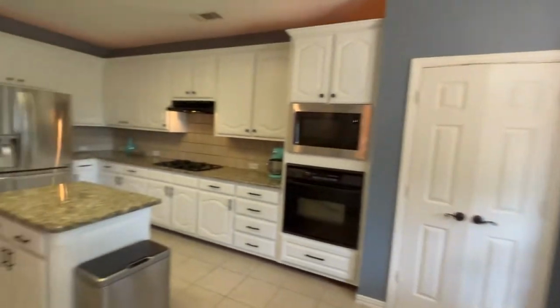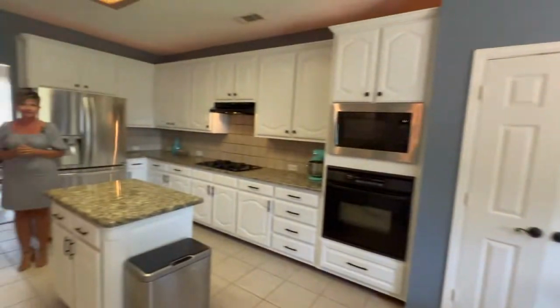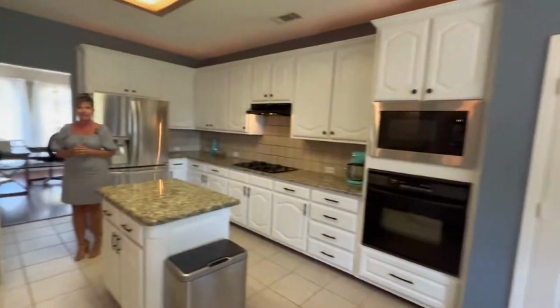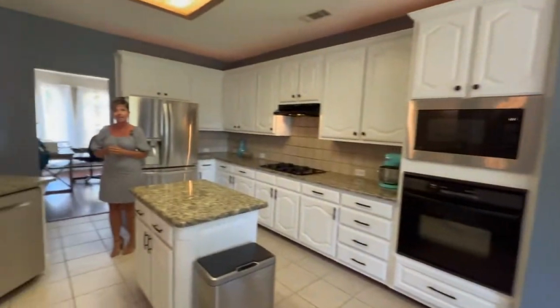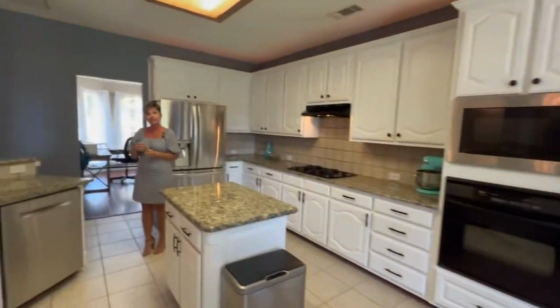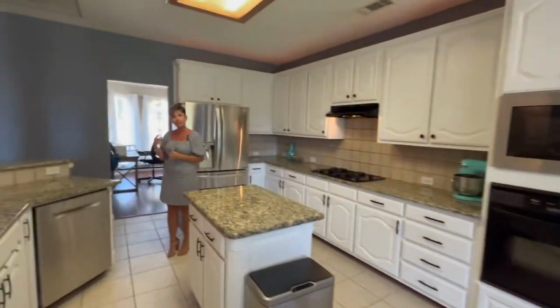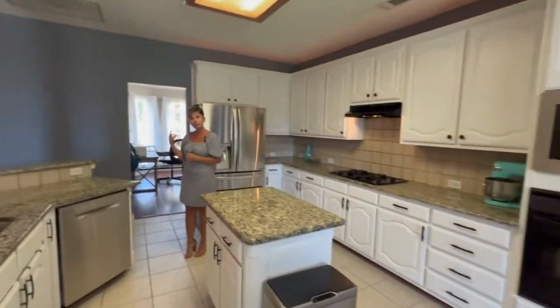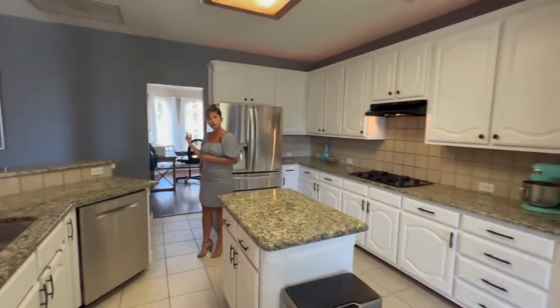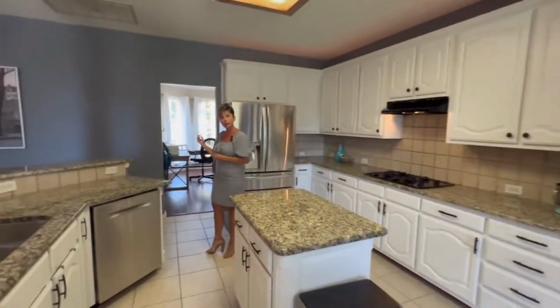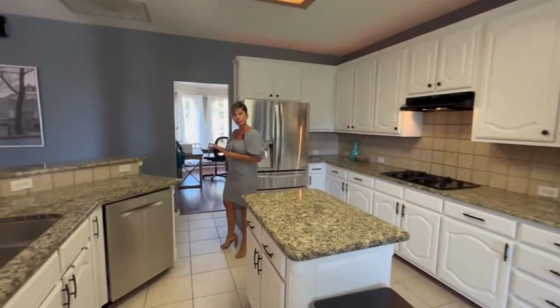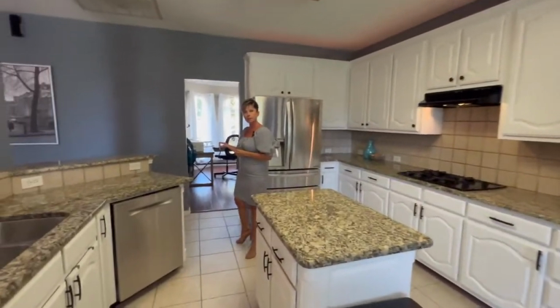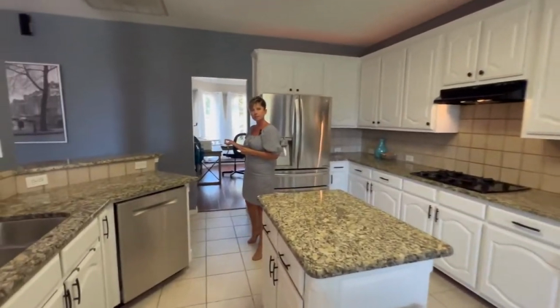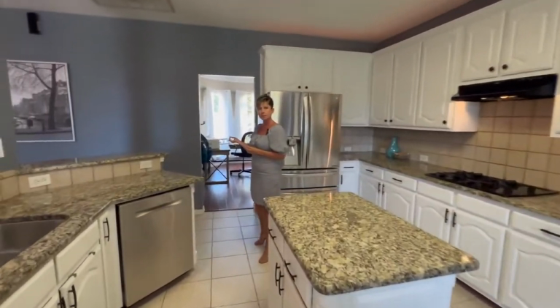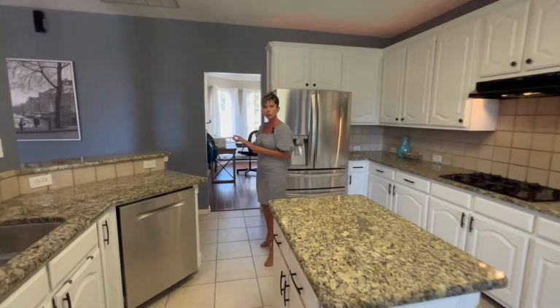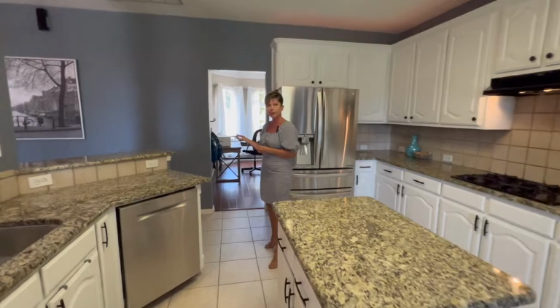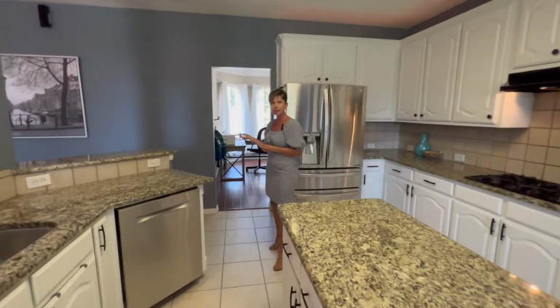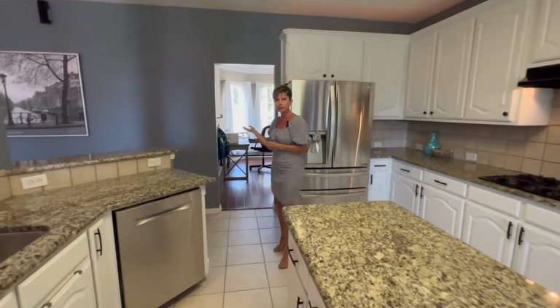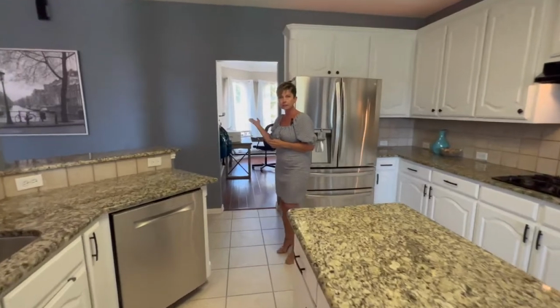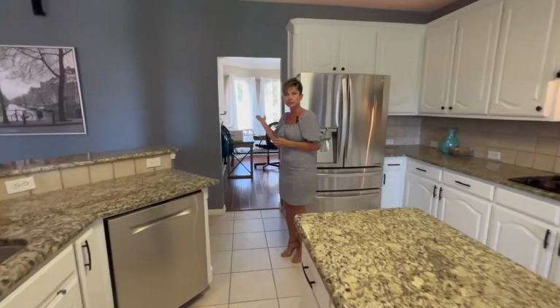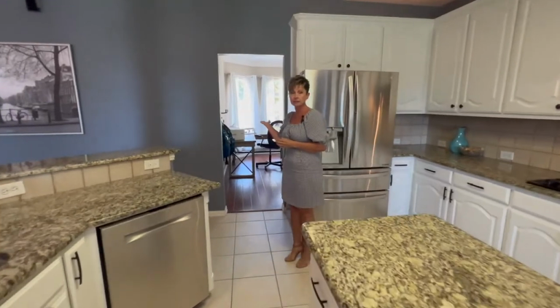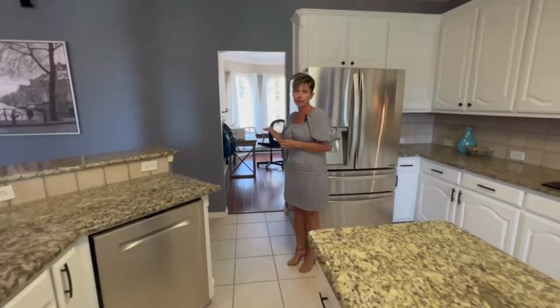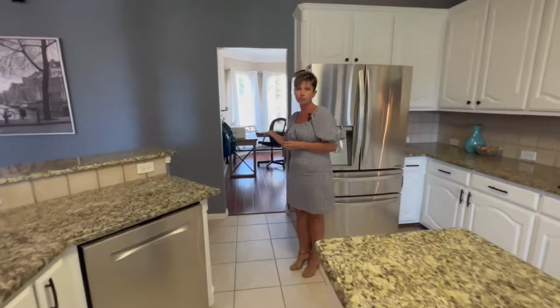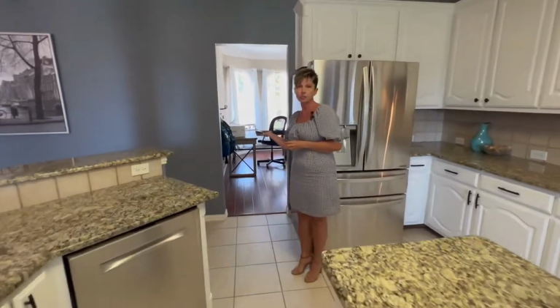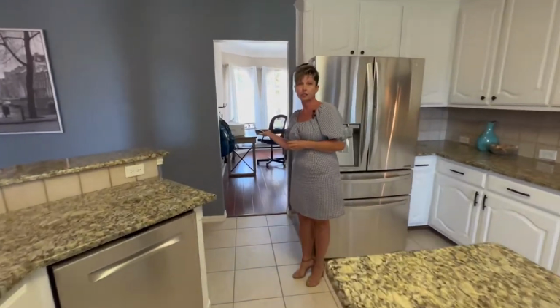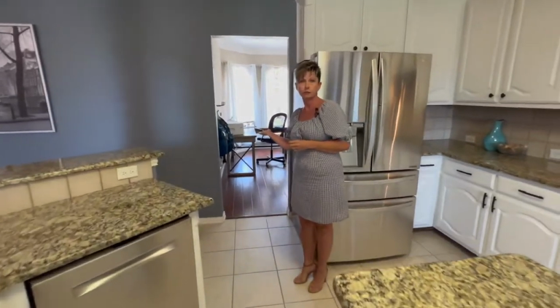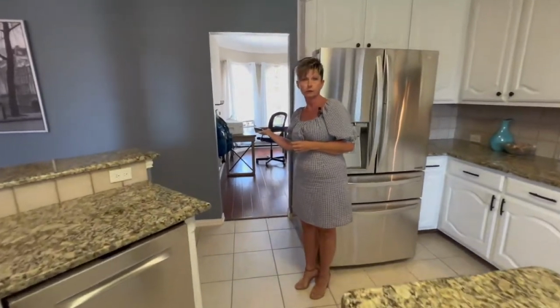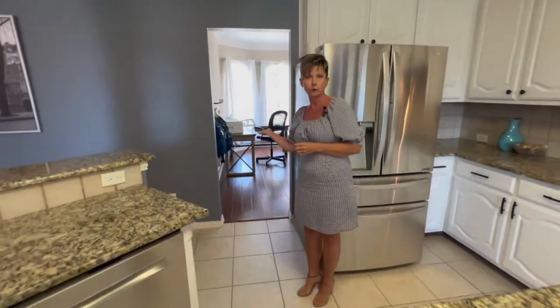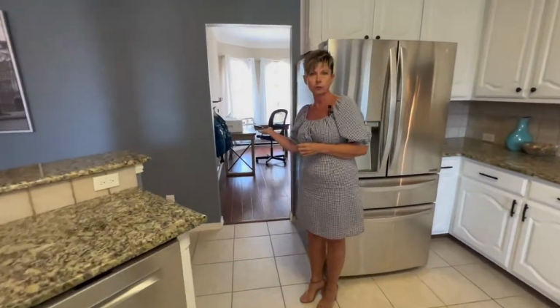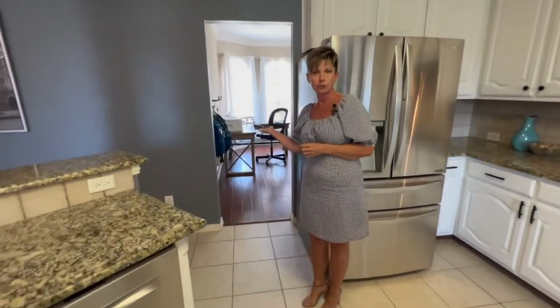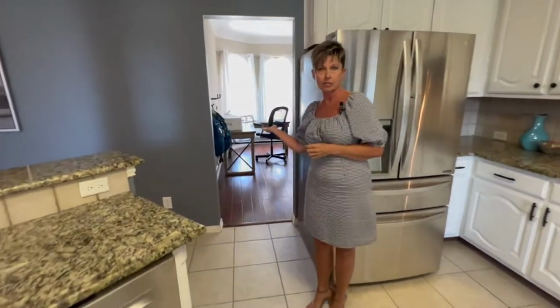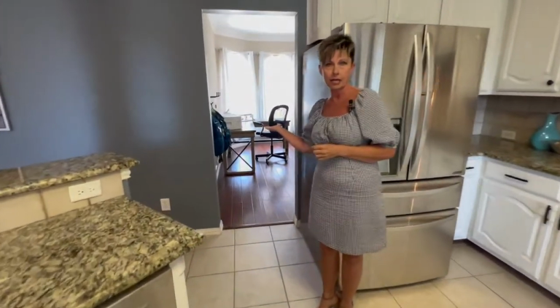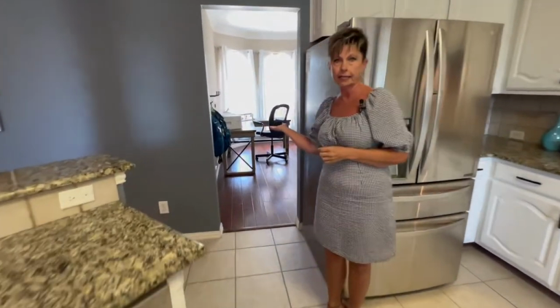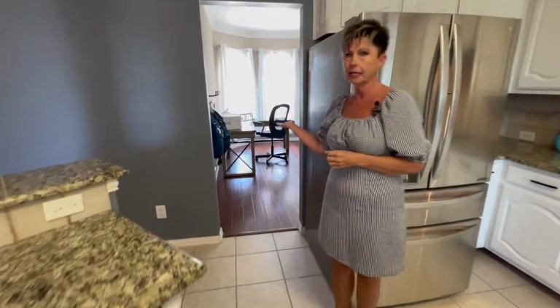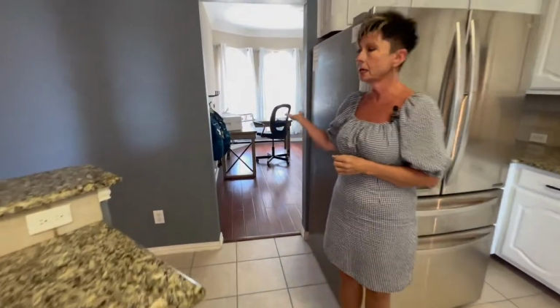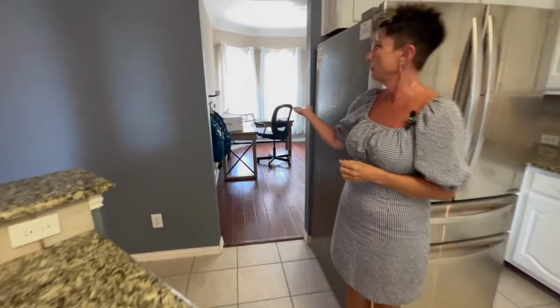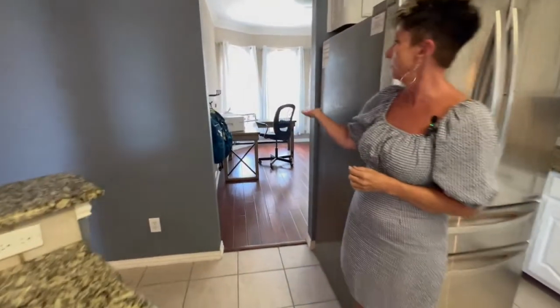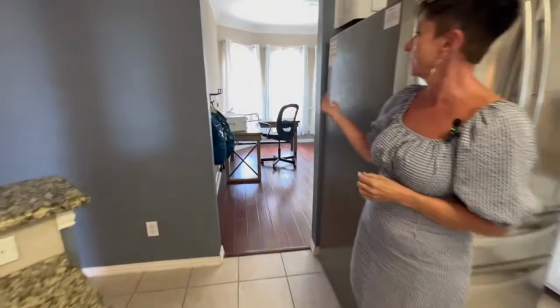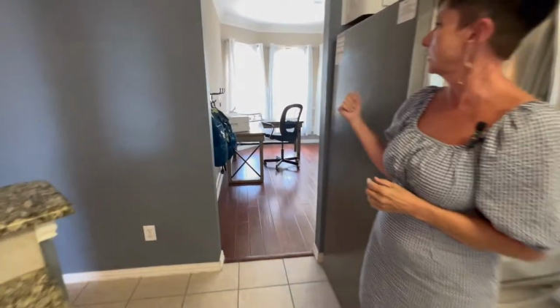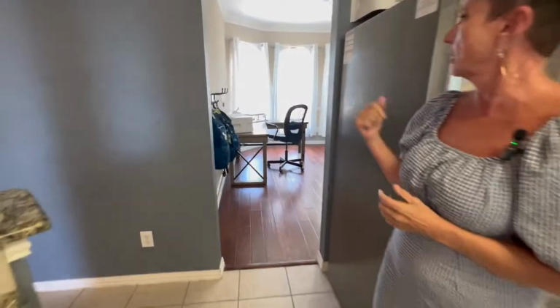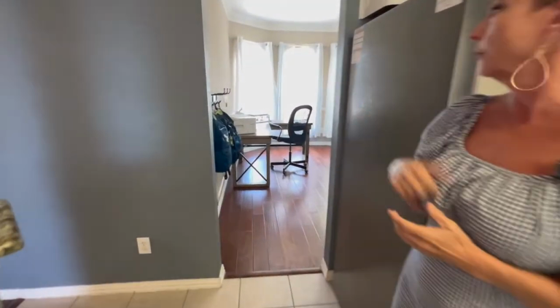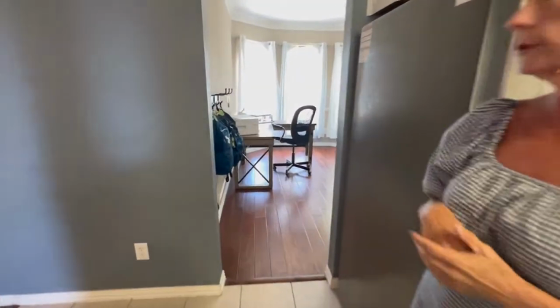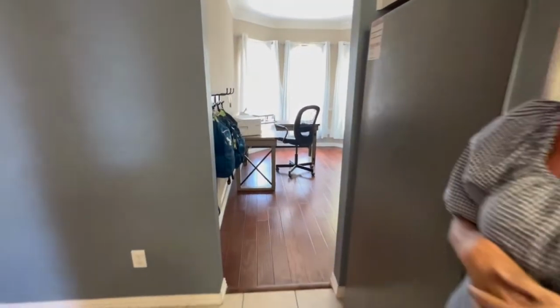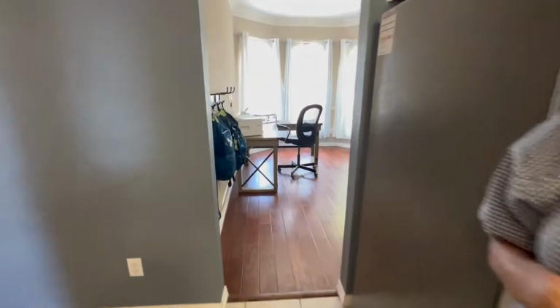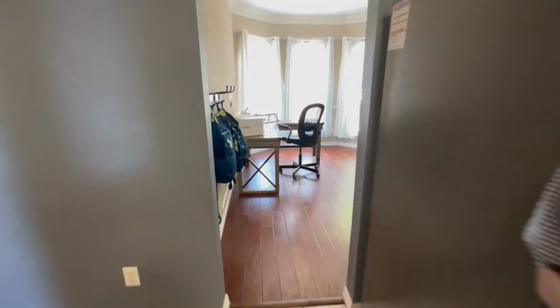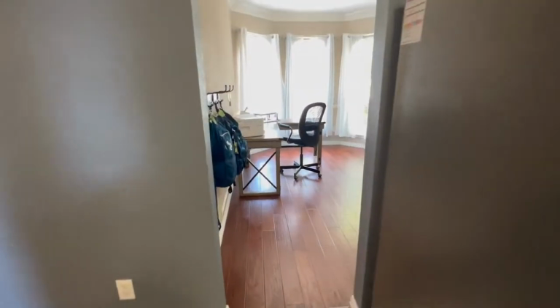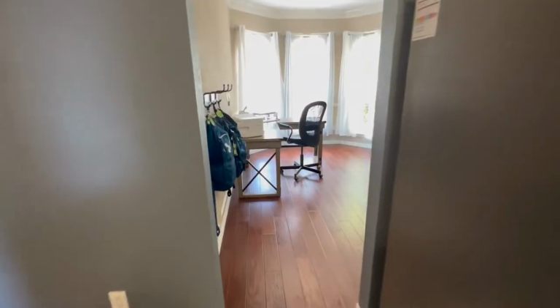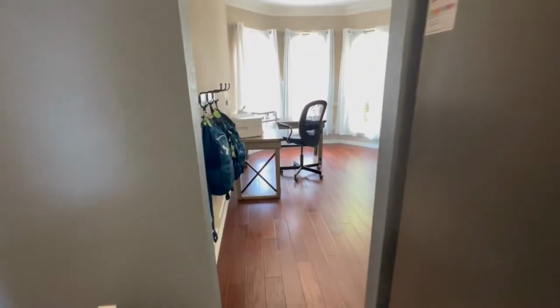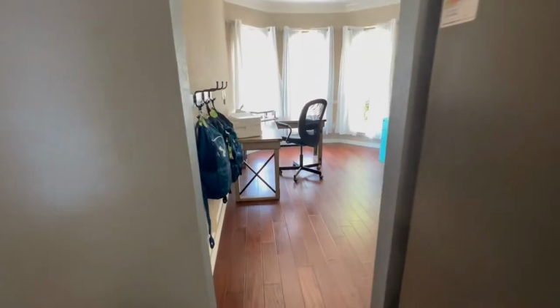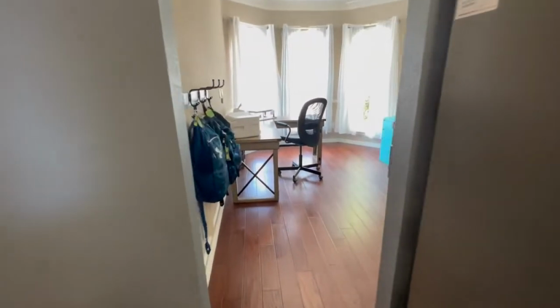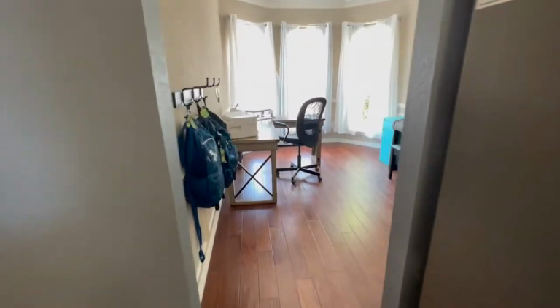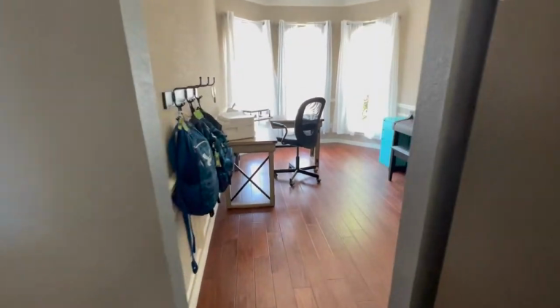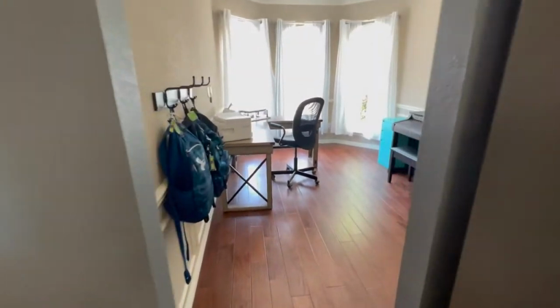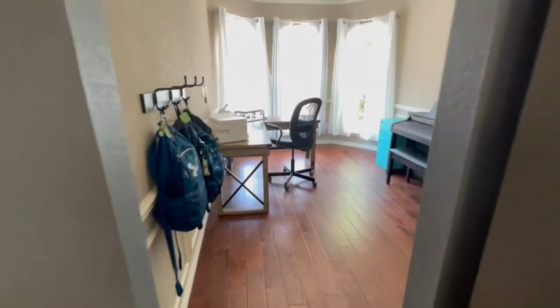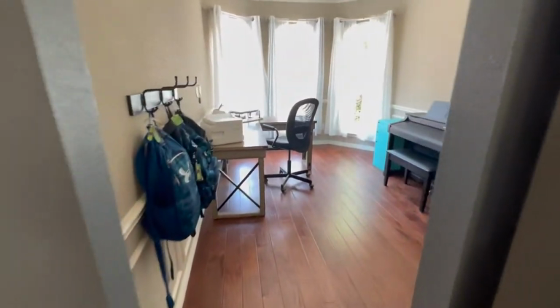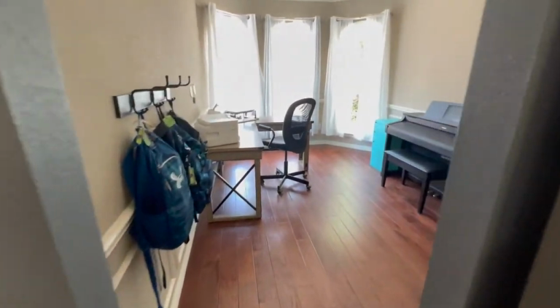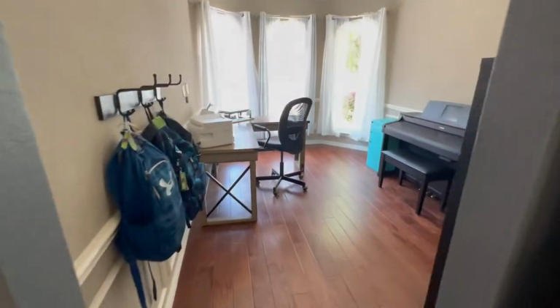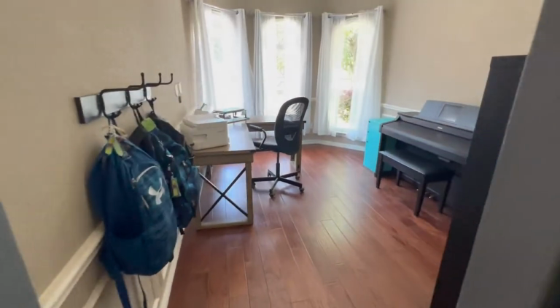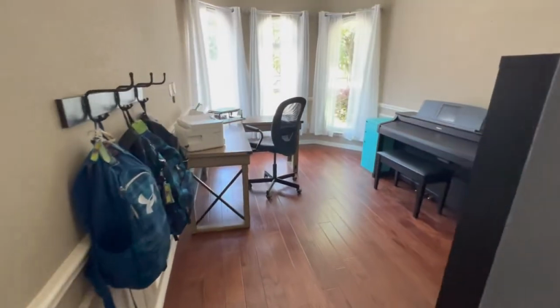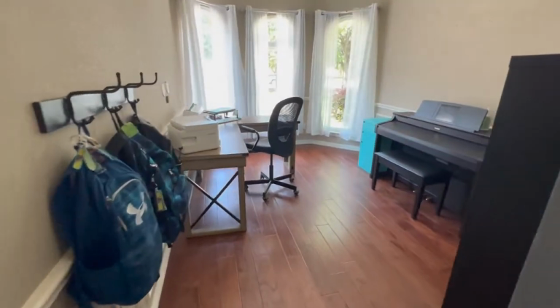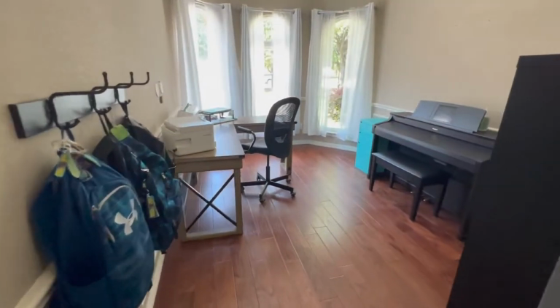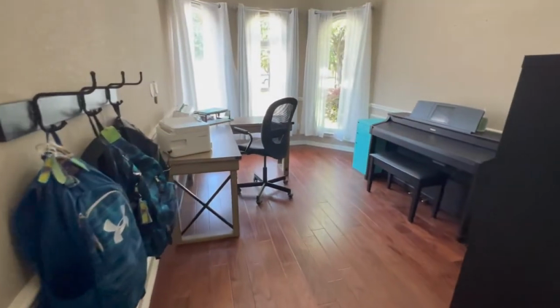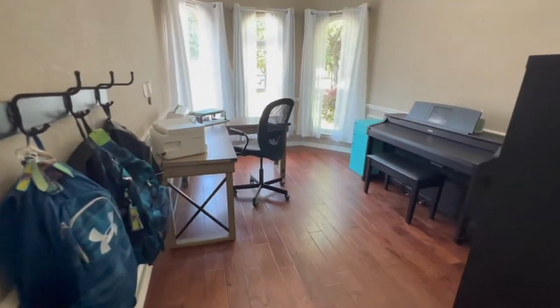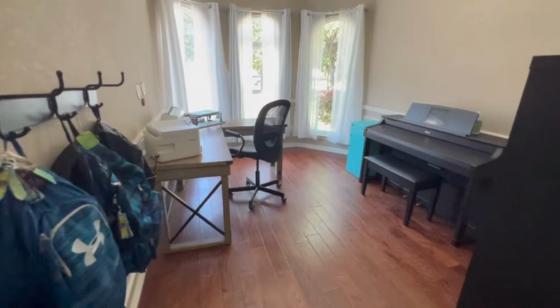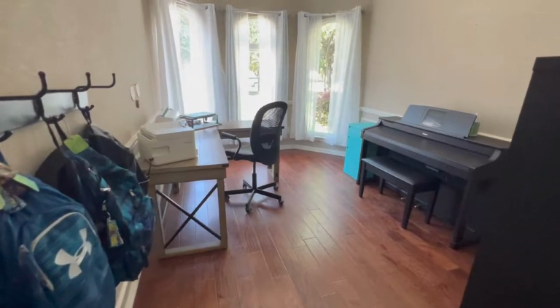Now you come this way. This is actually the formal dining, but the owner is using it as a second home office.